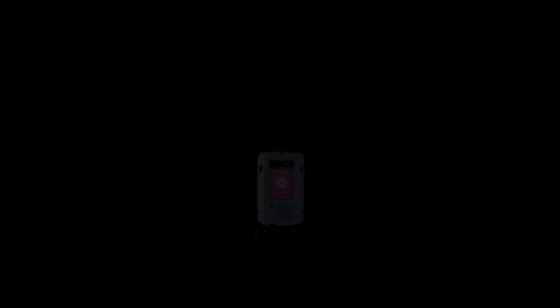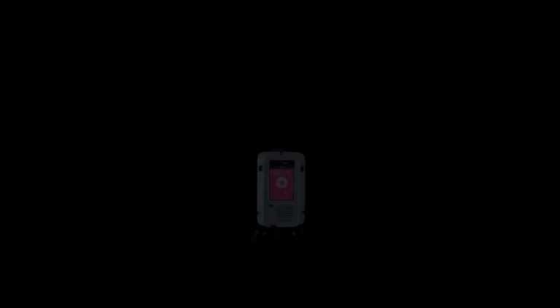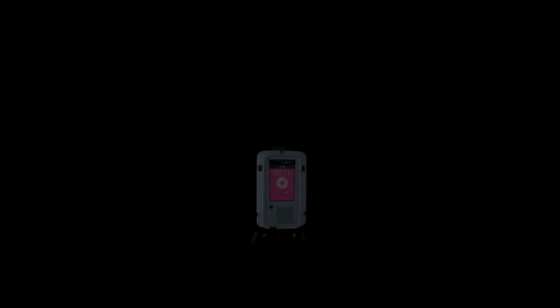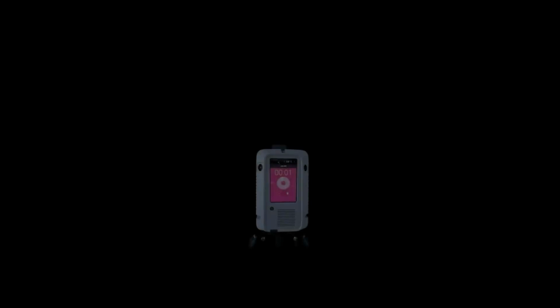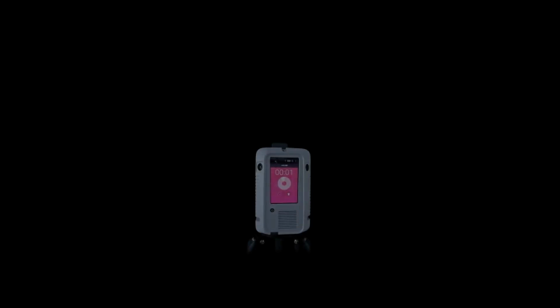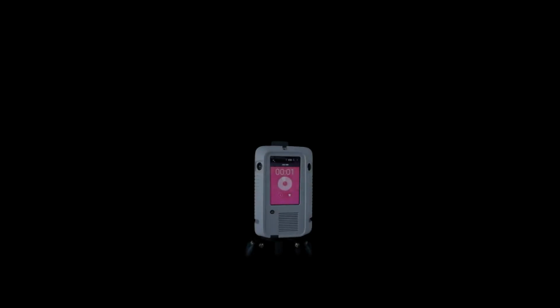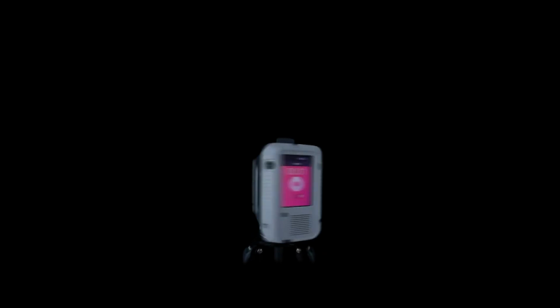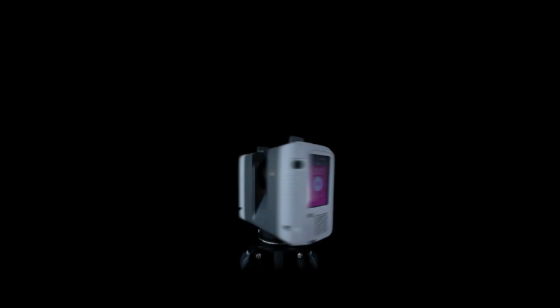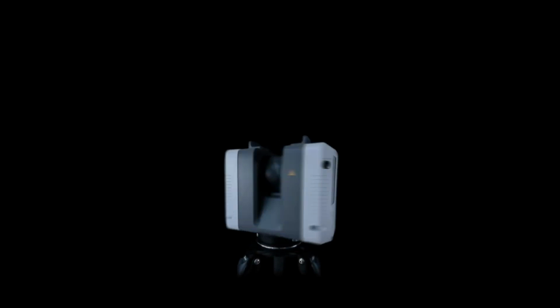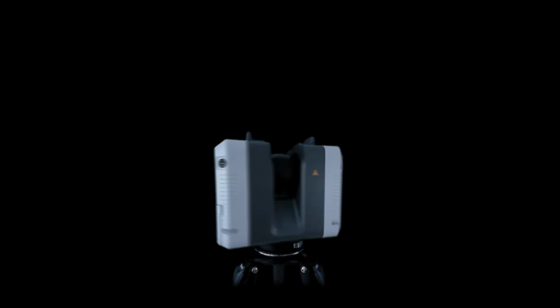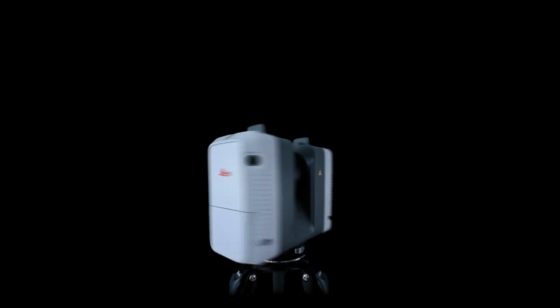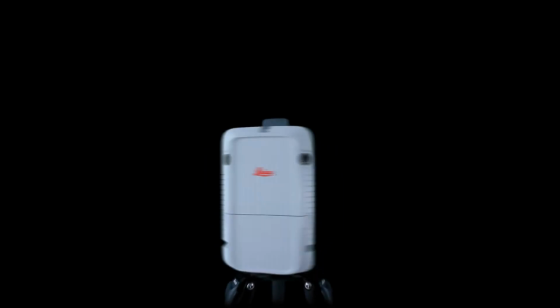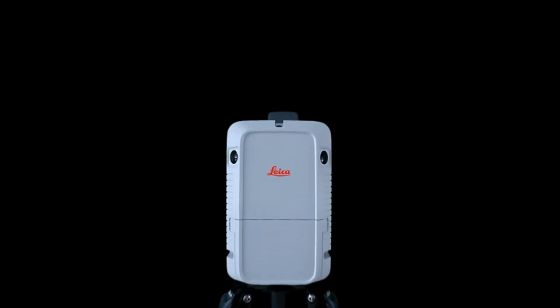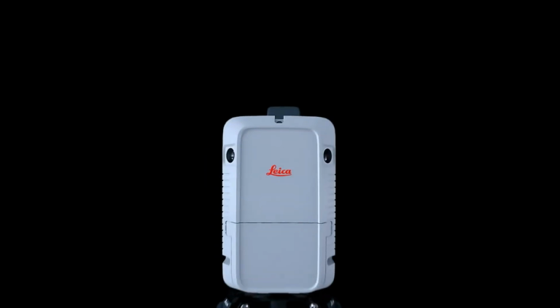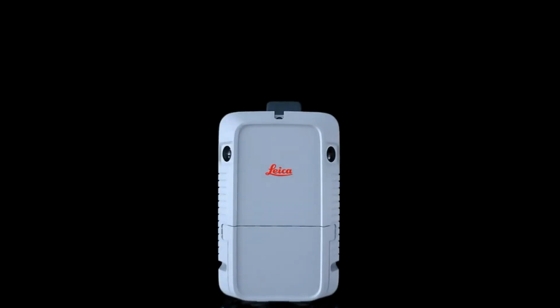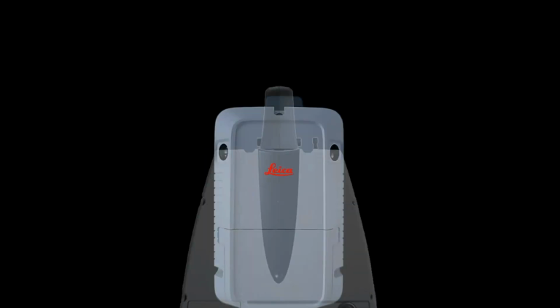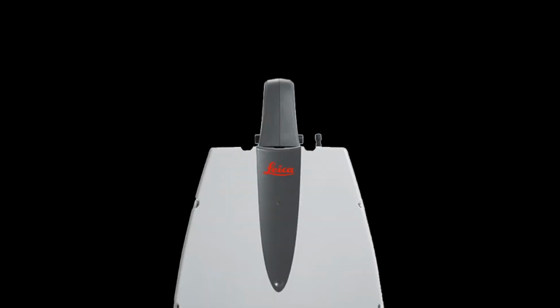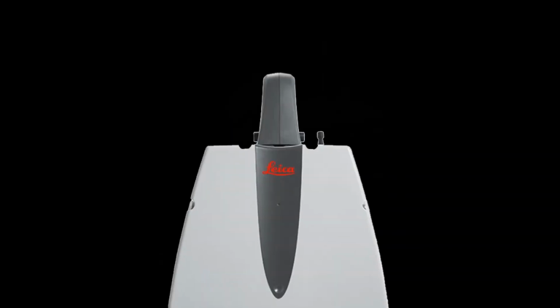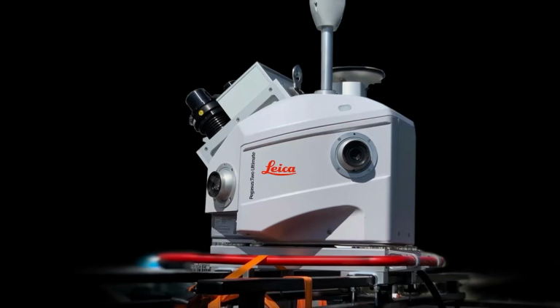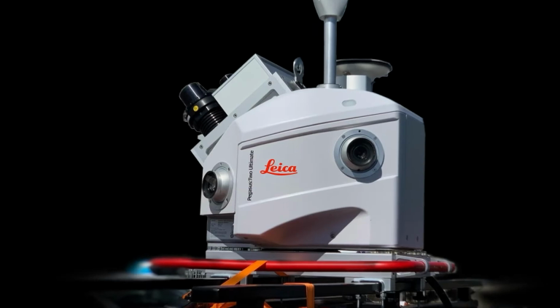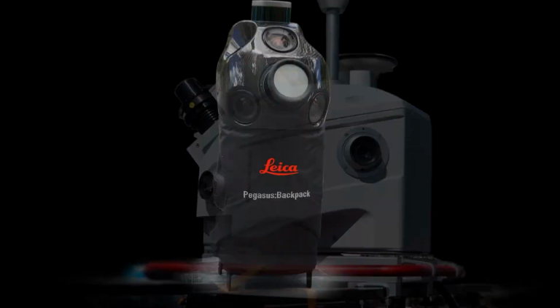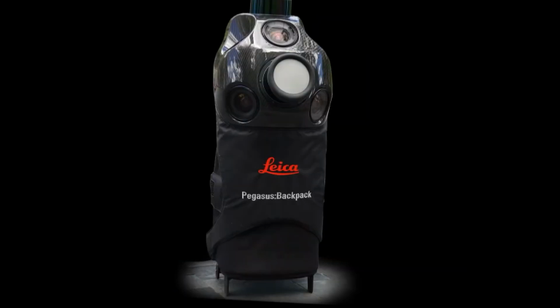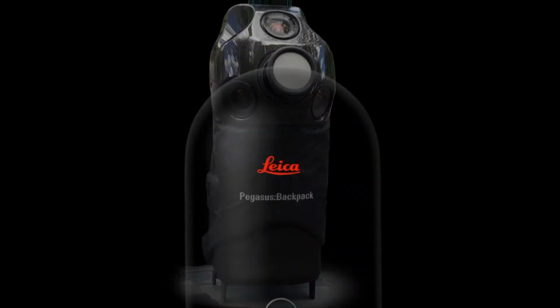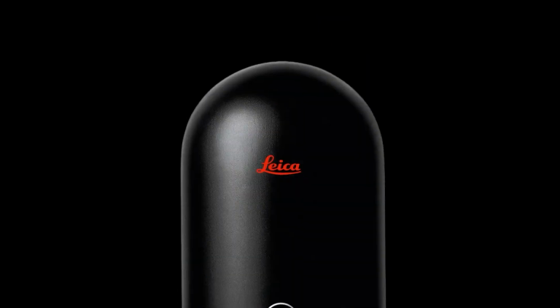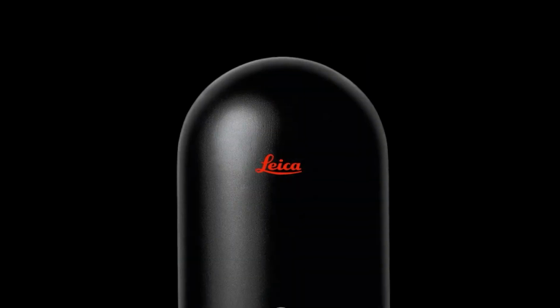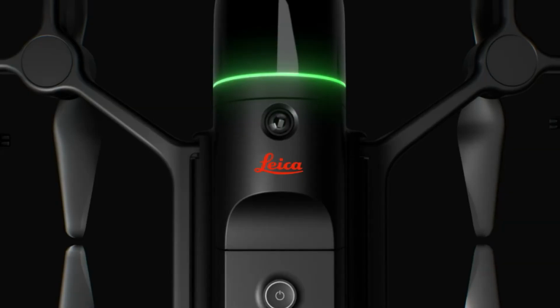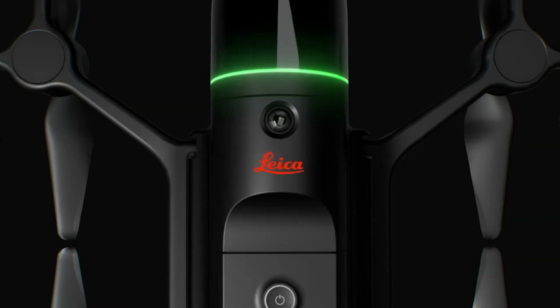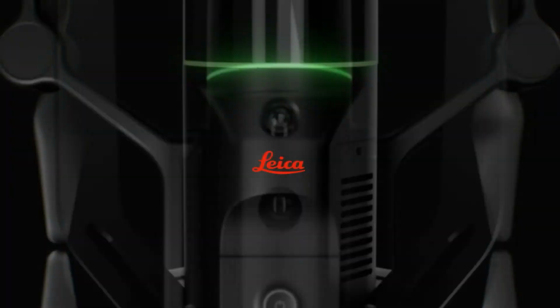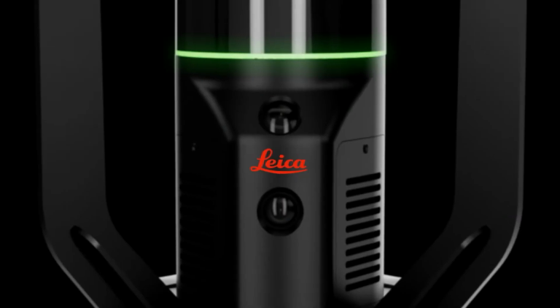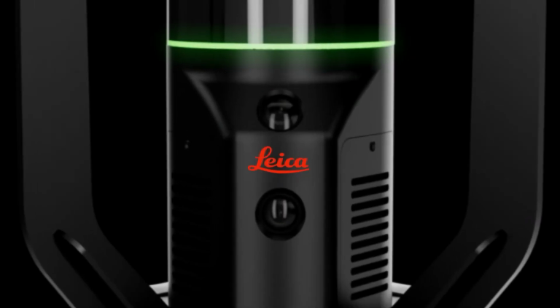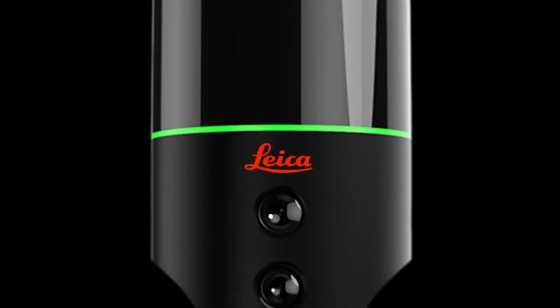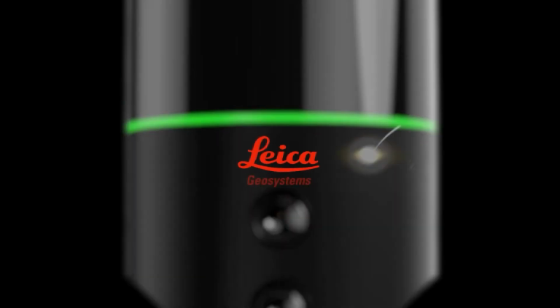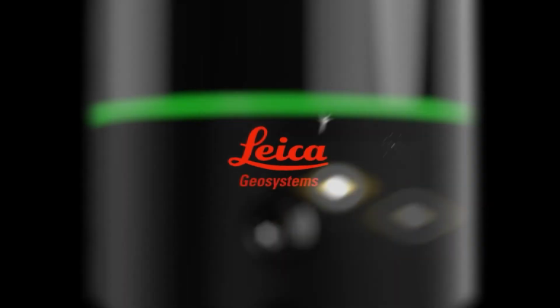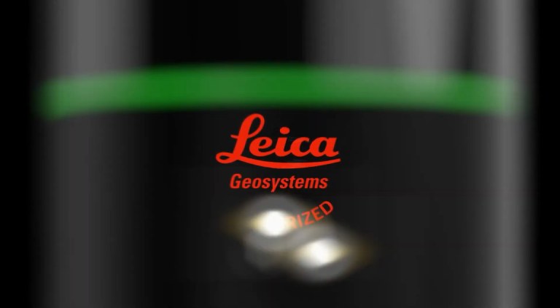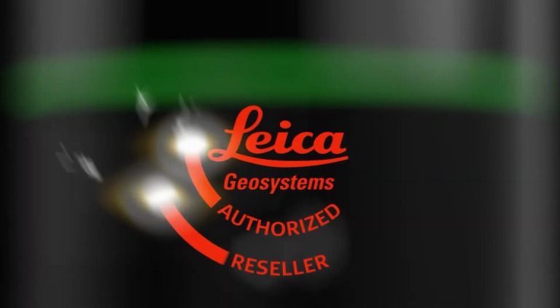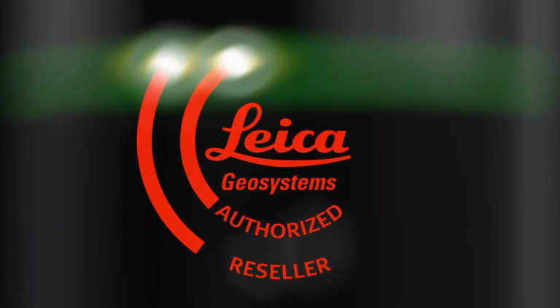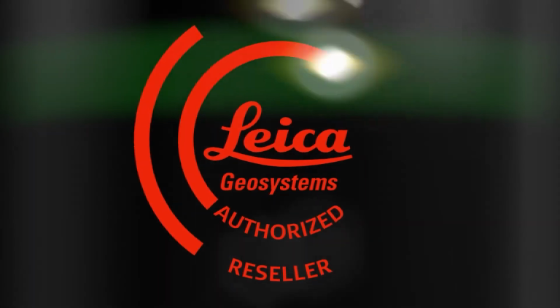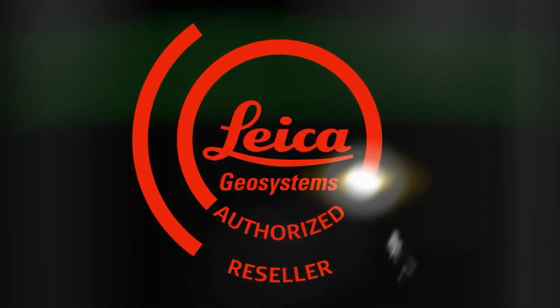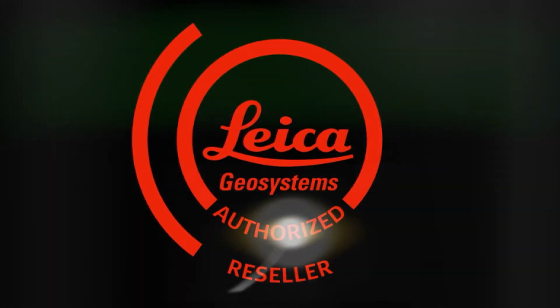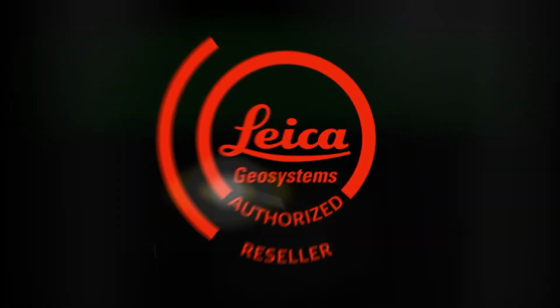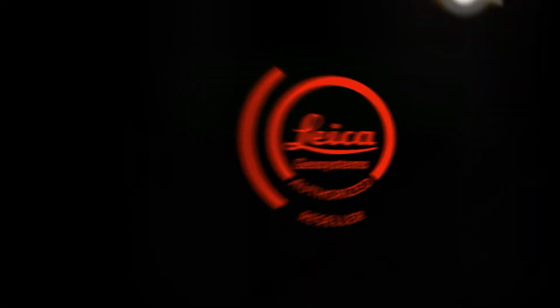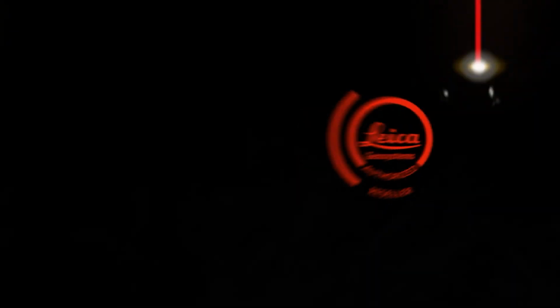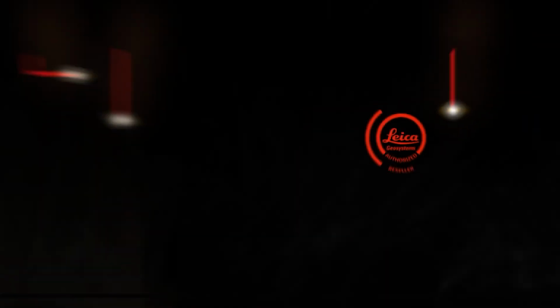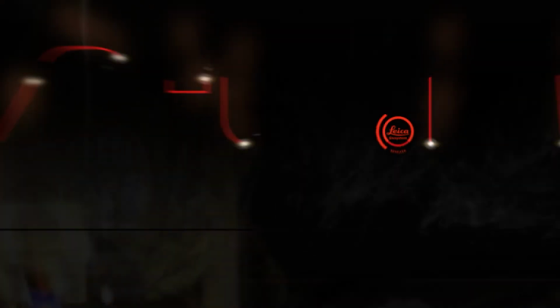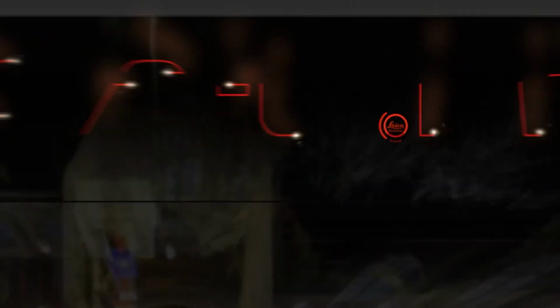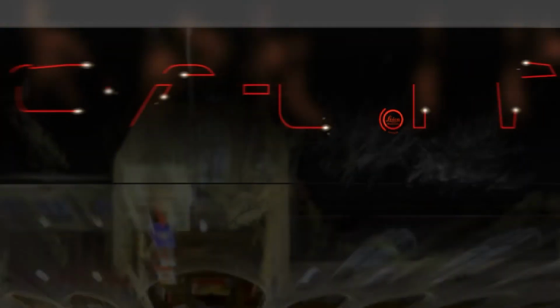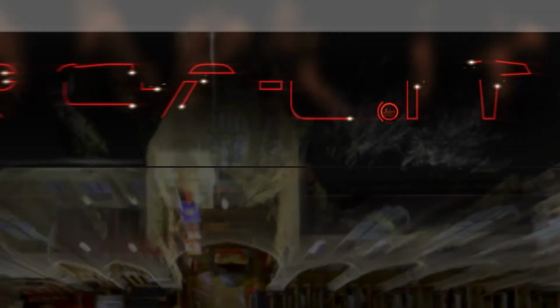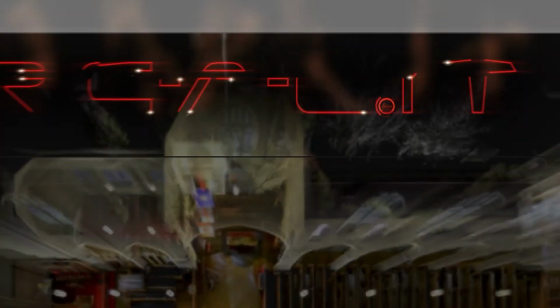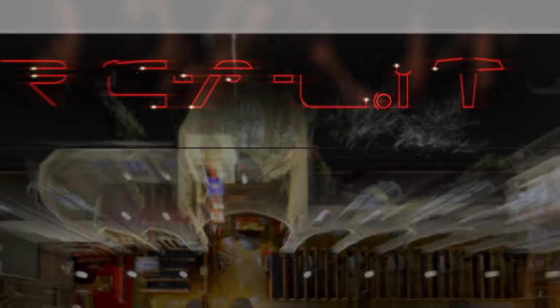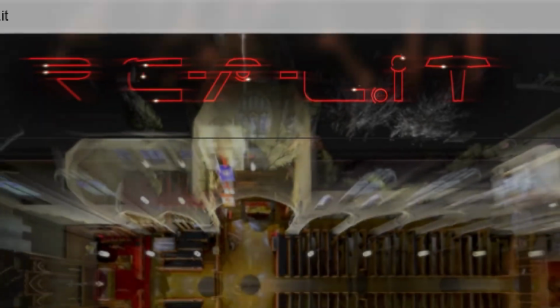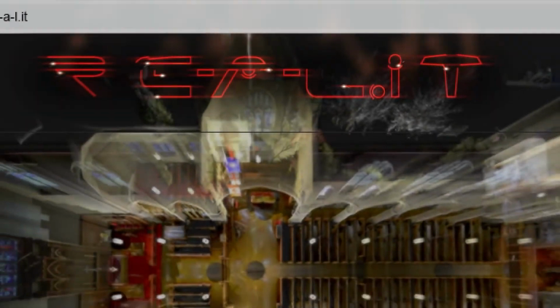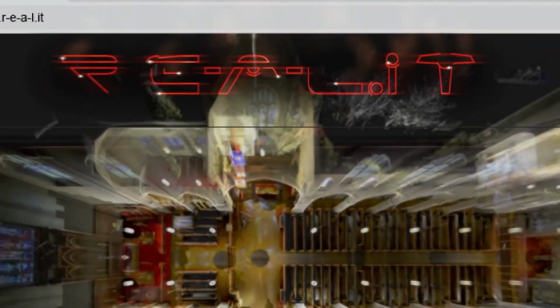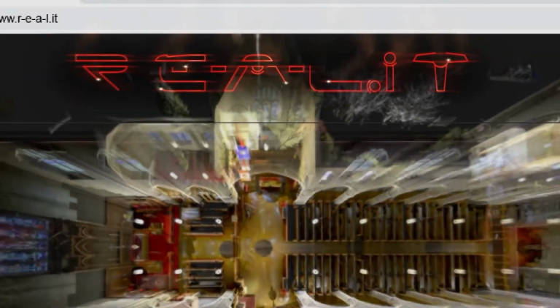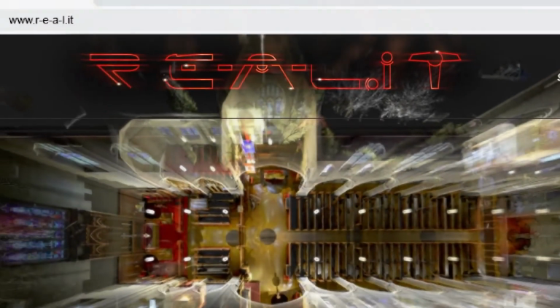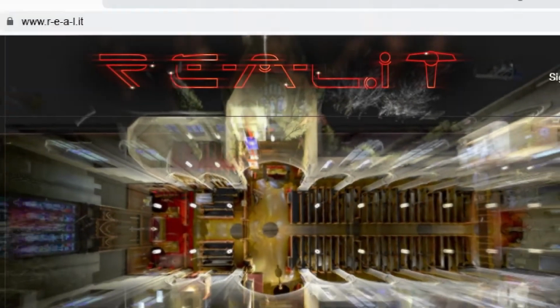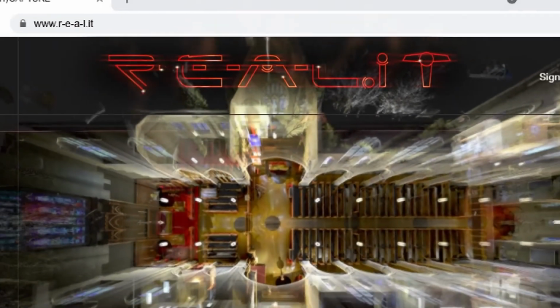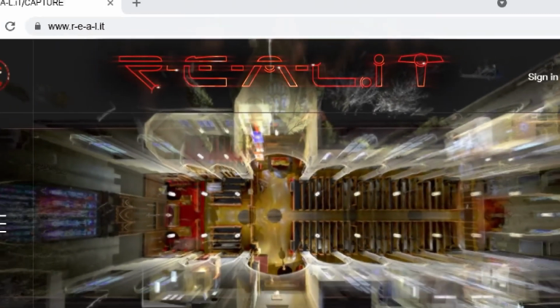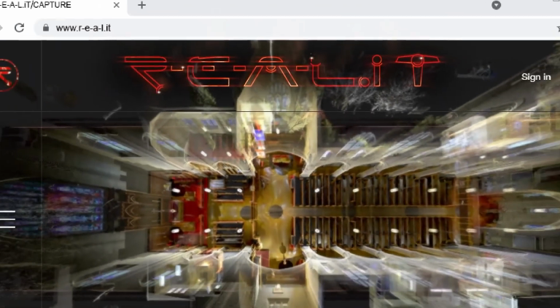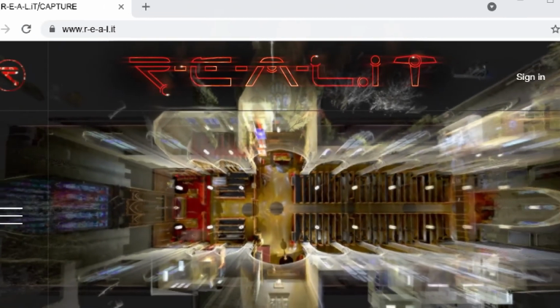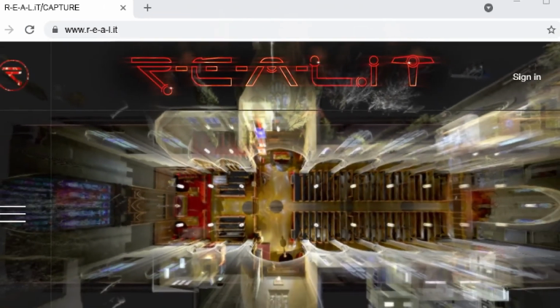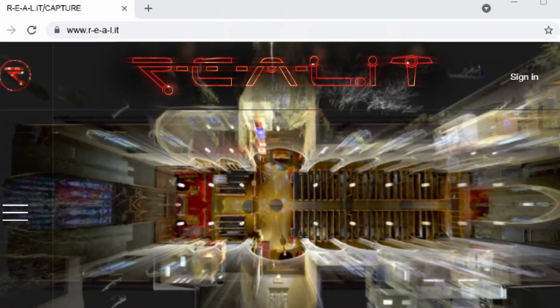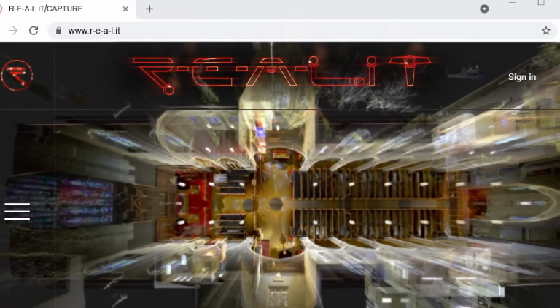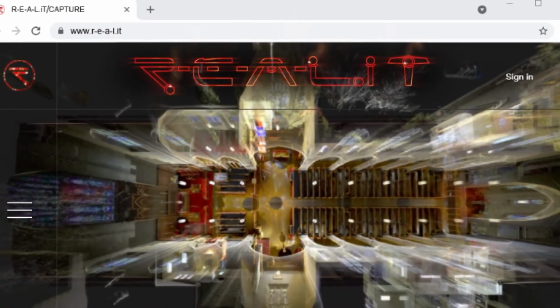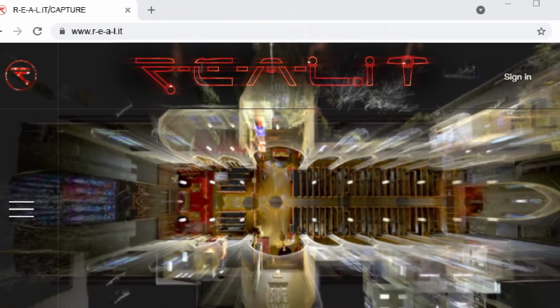Check out the notes below for more details, and click through to our website to start a conversation with us about how RealityCapture can help your business.